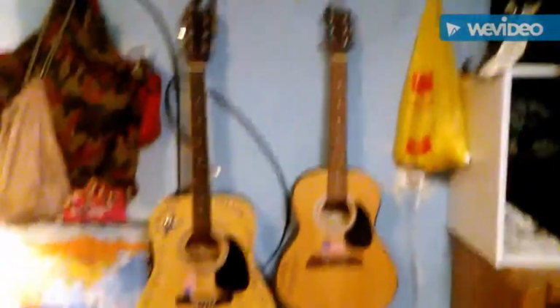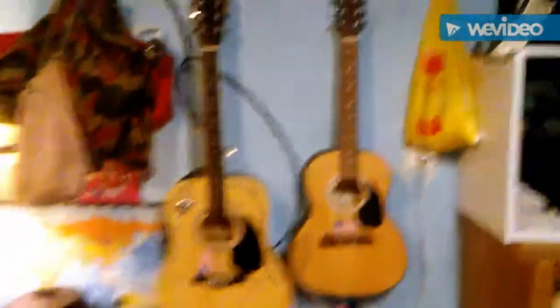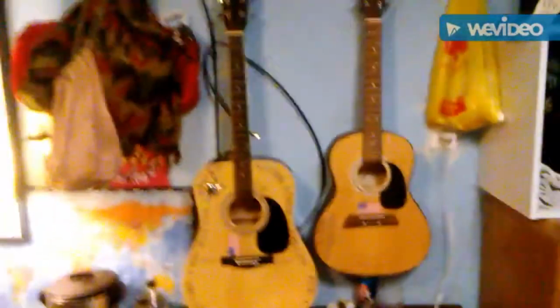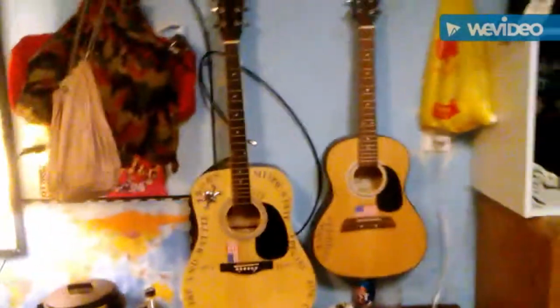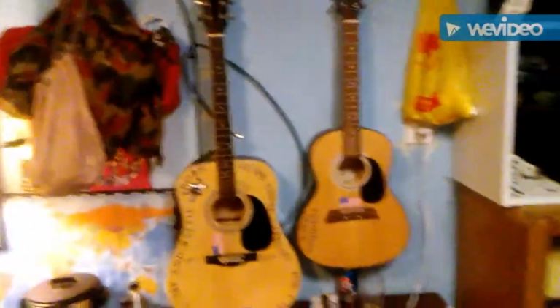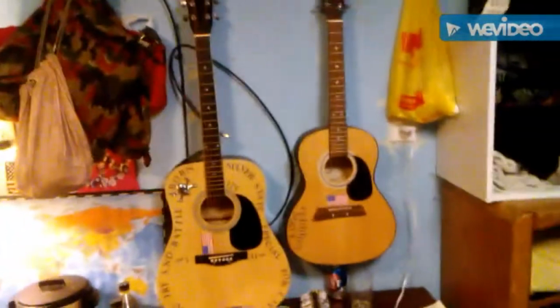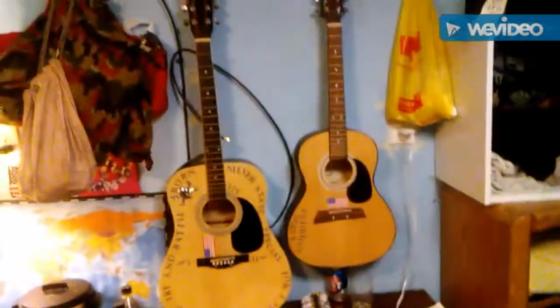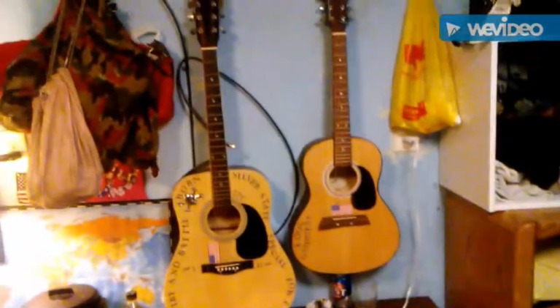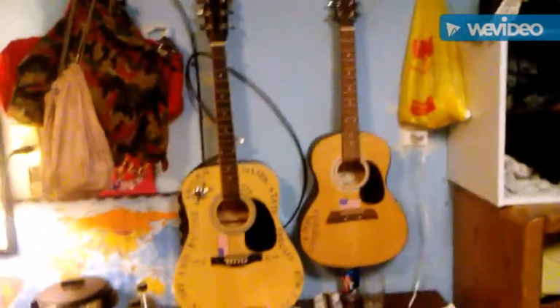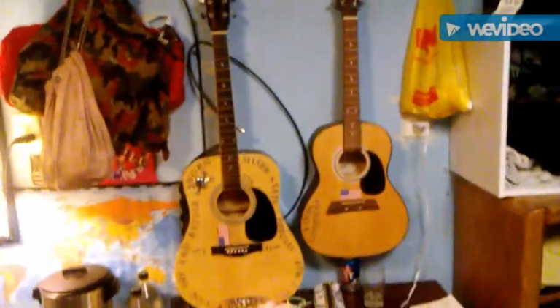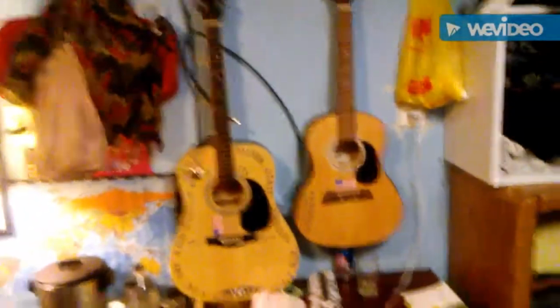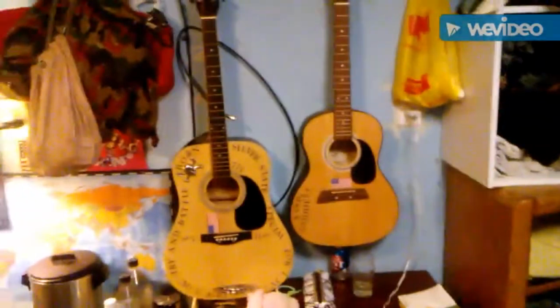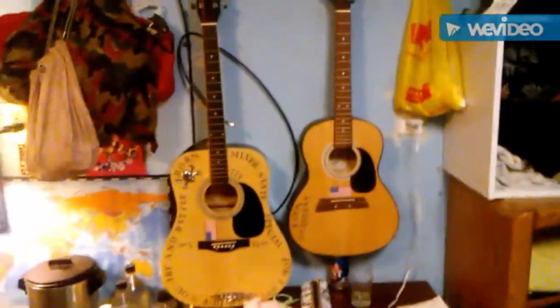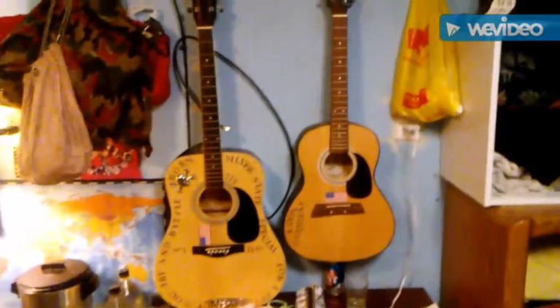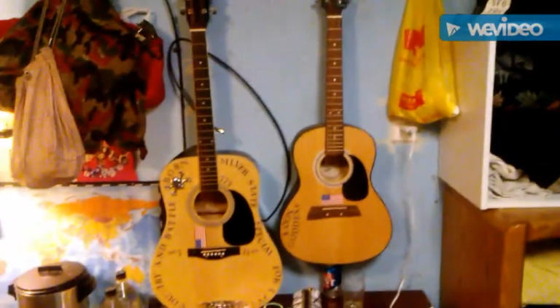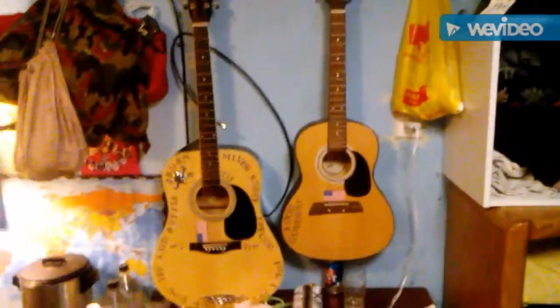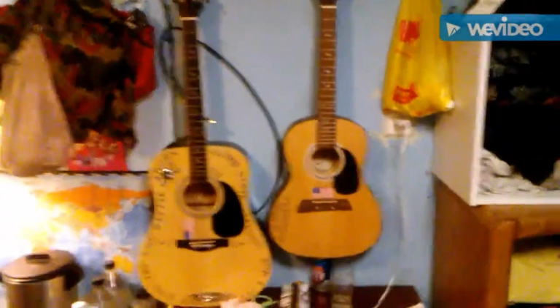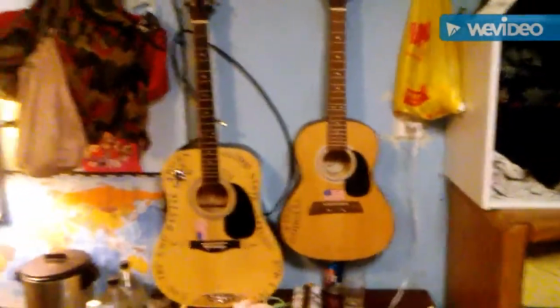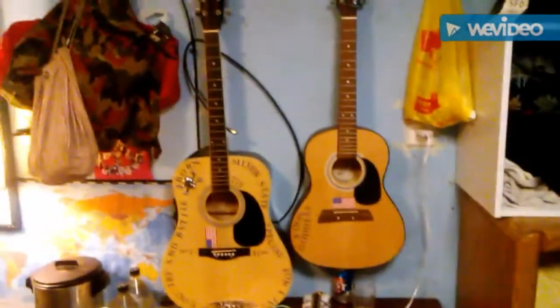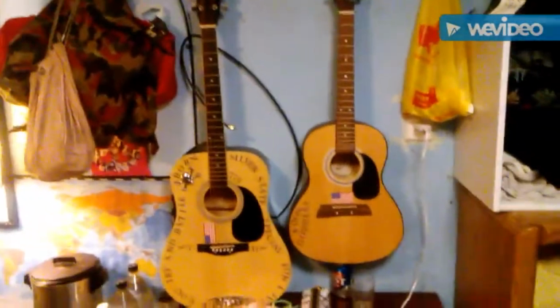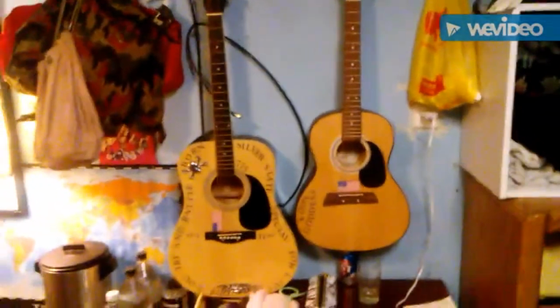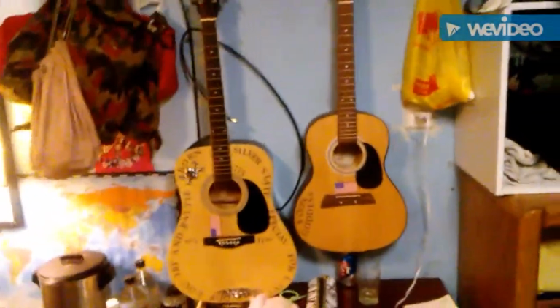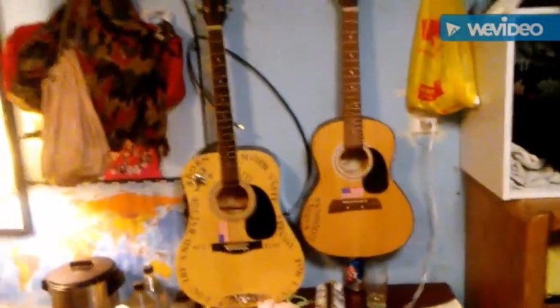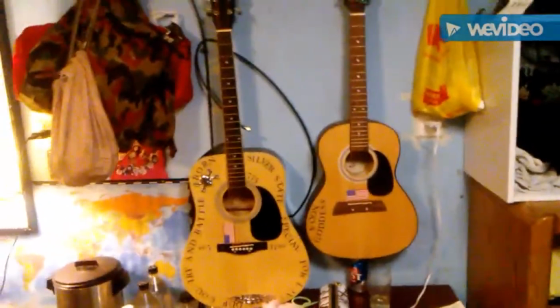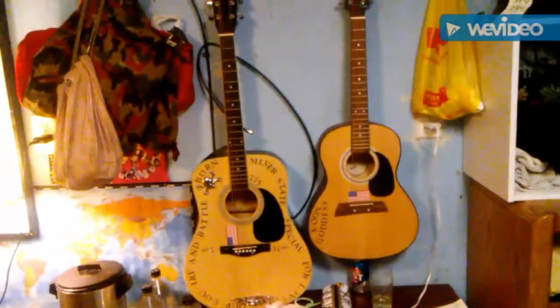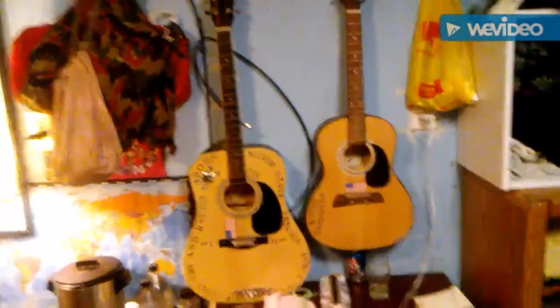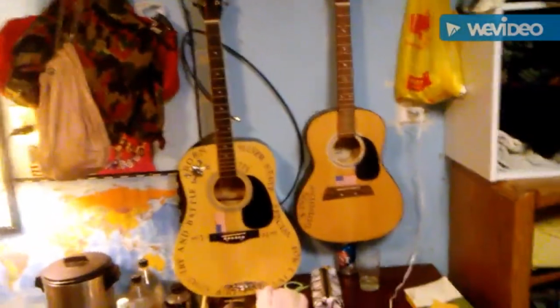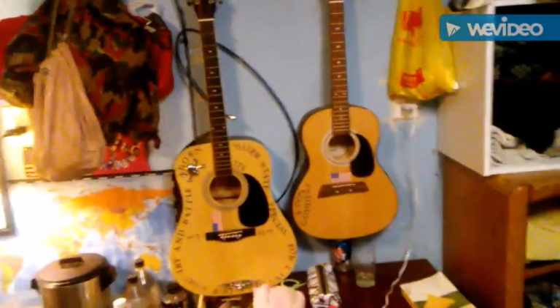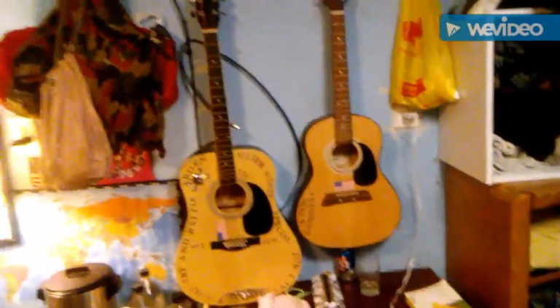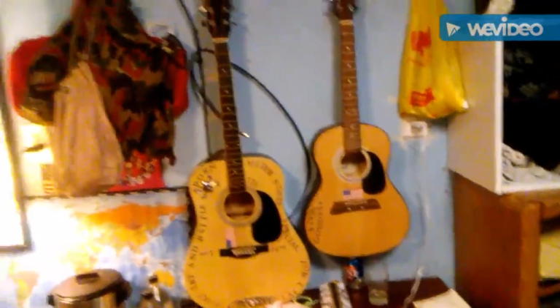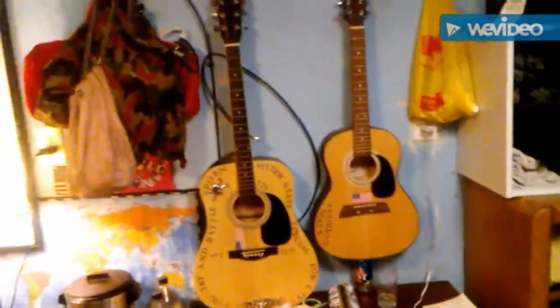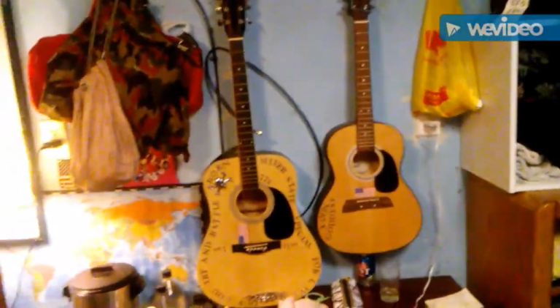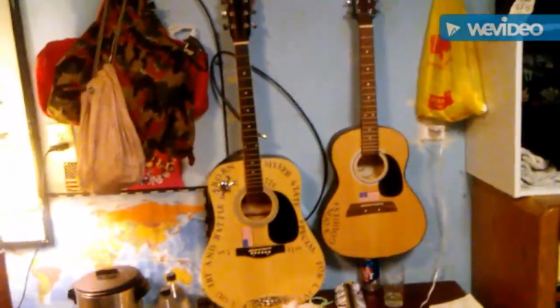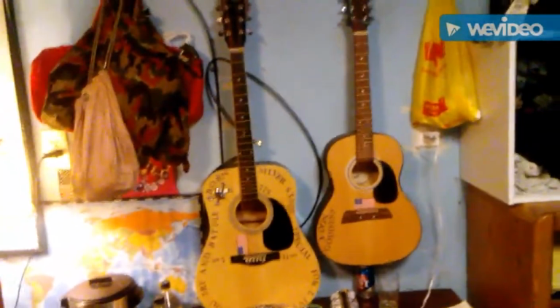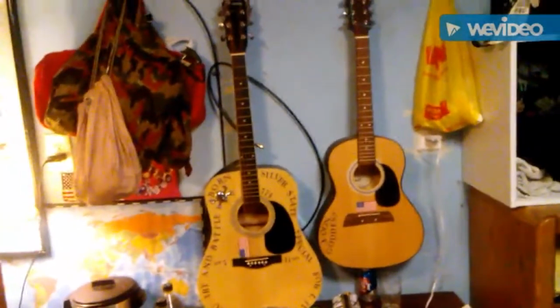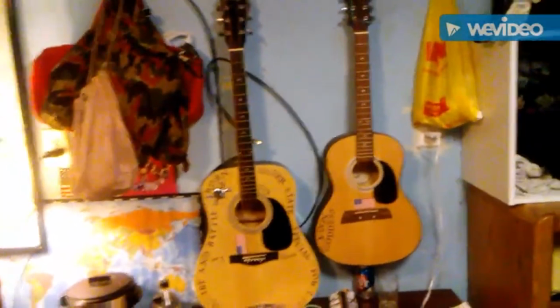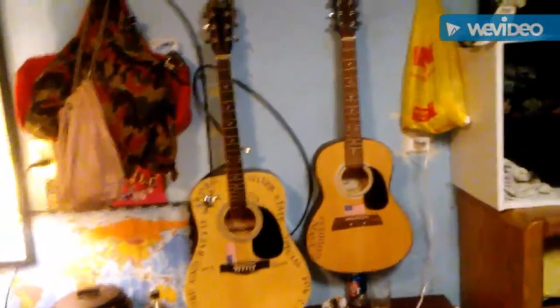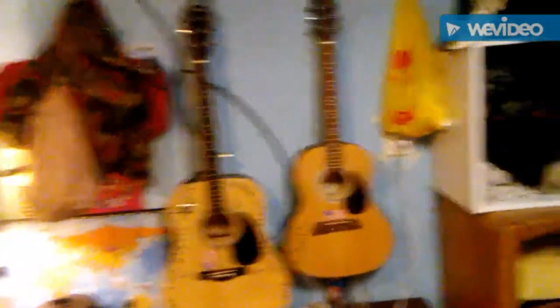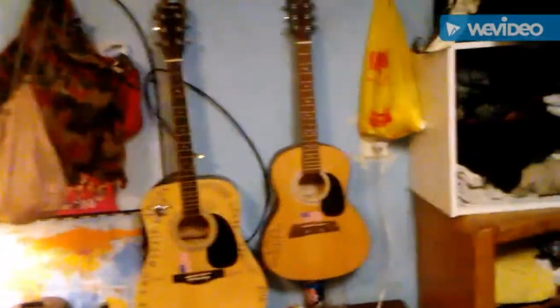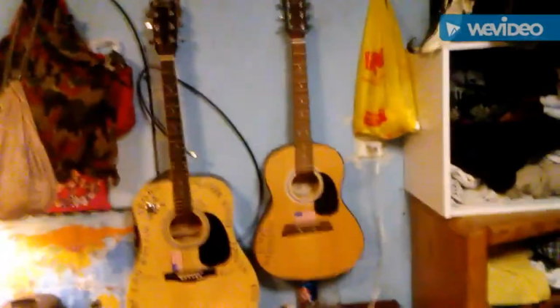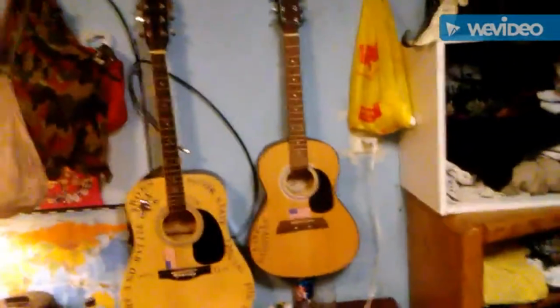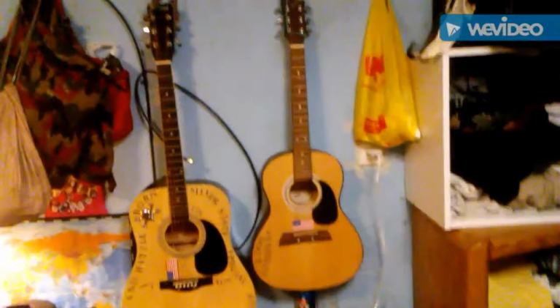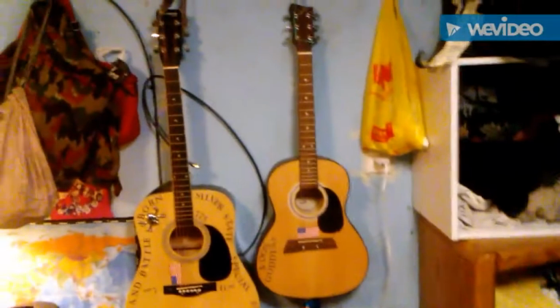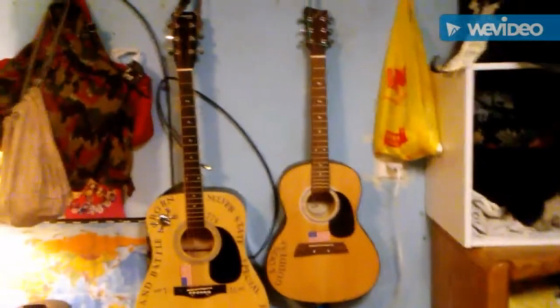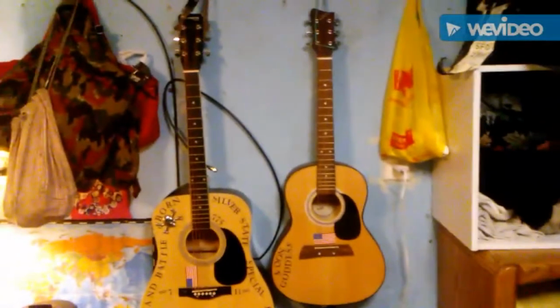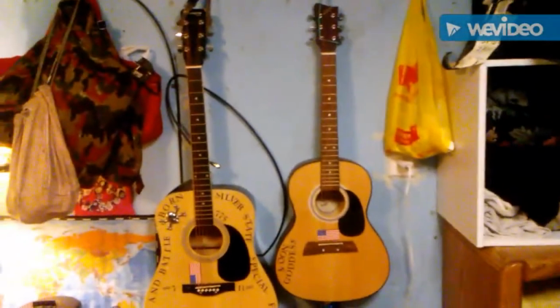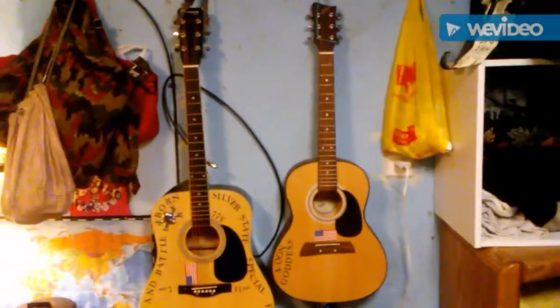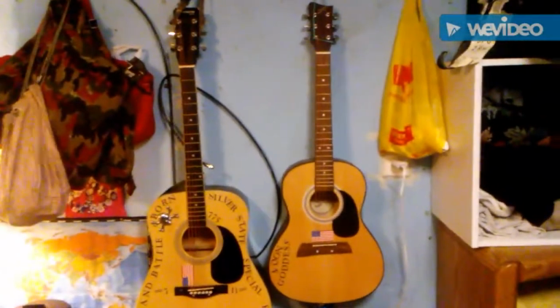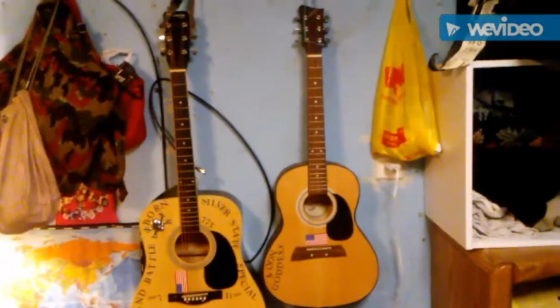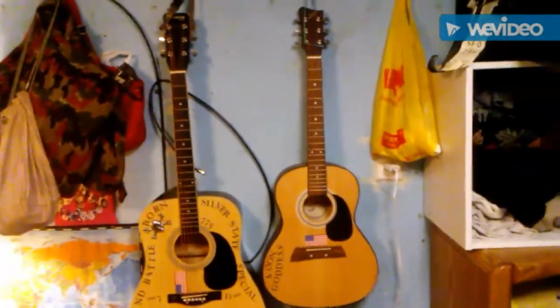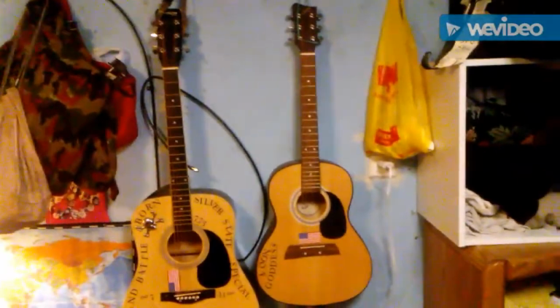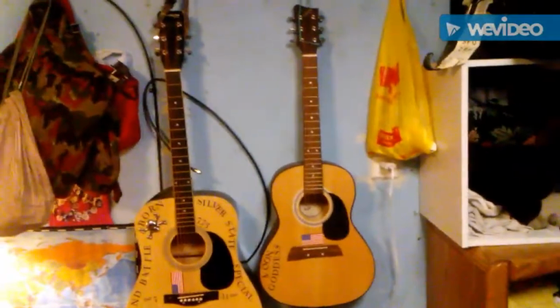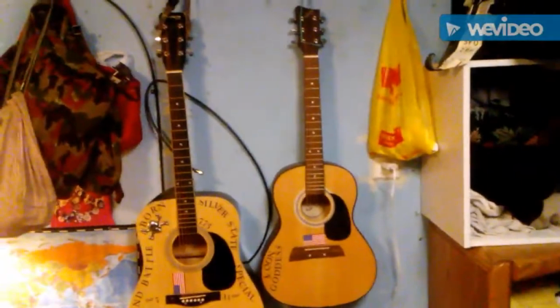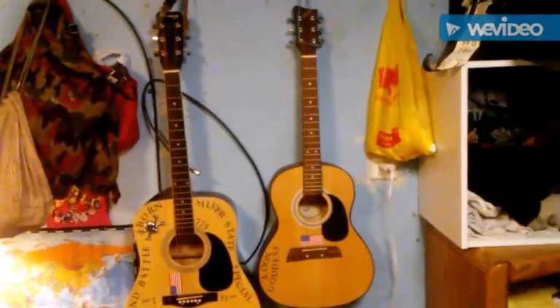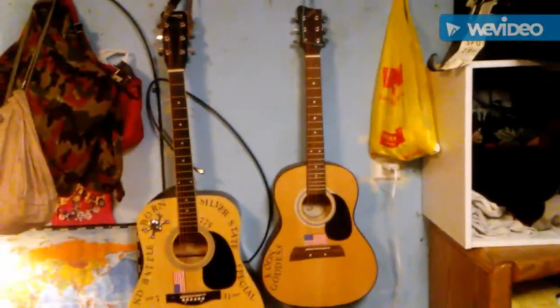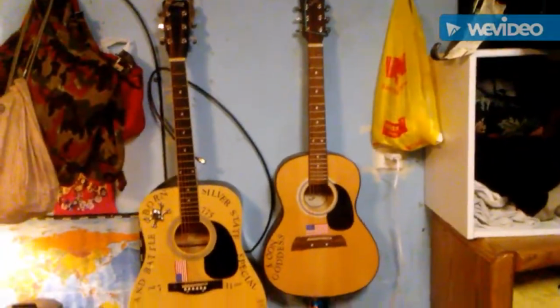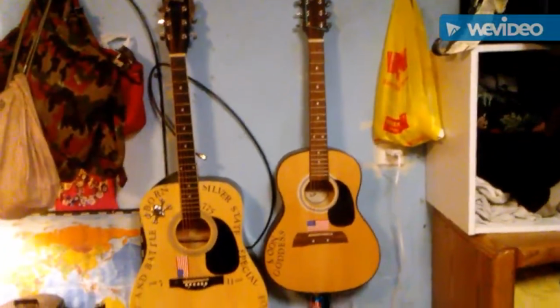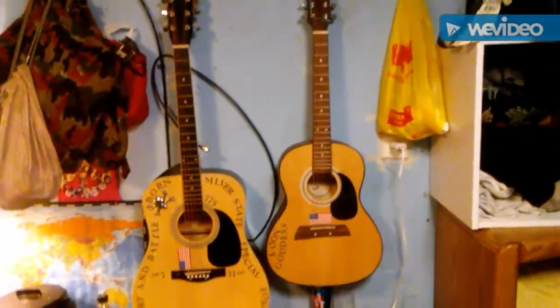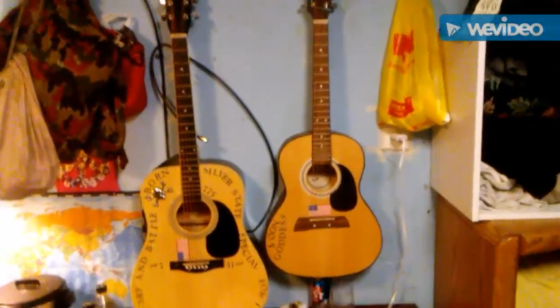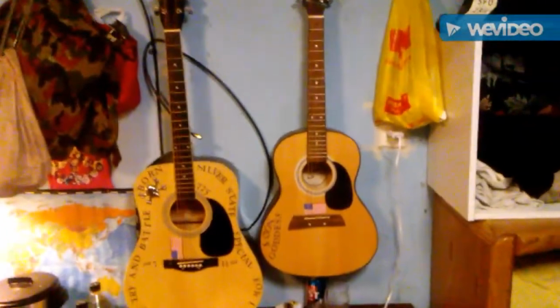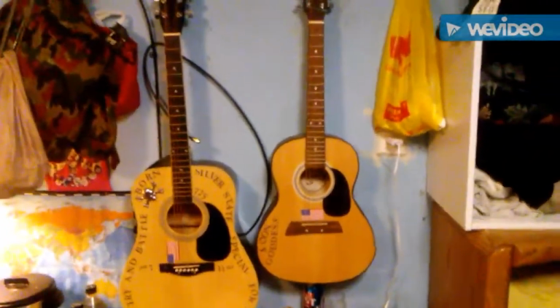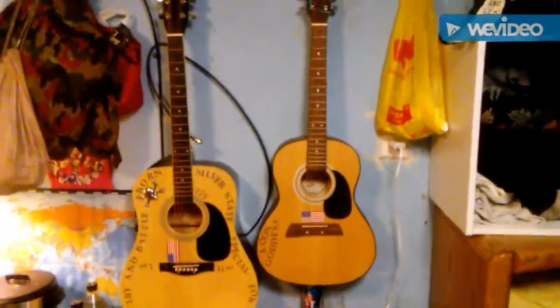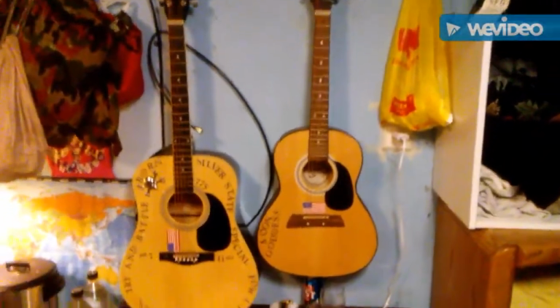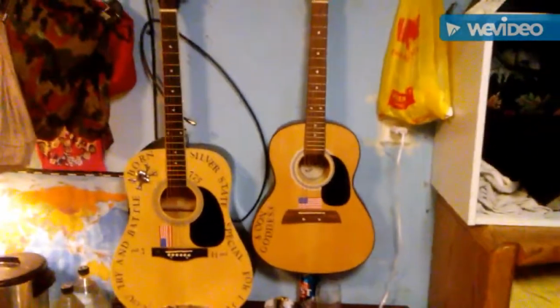And of course, you know my guitars. That's my big old guitar, and that's my wife's guitar — Moon Goddess.